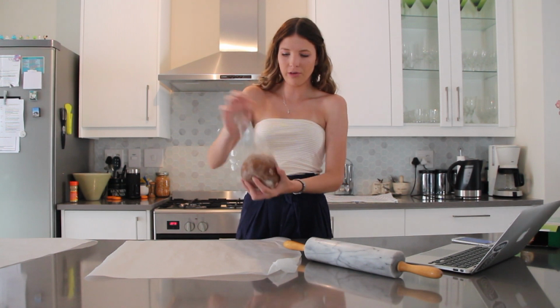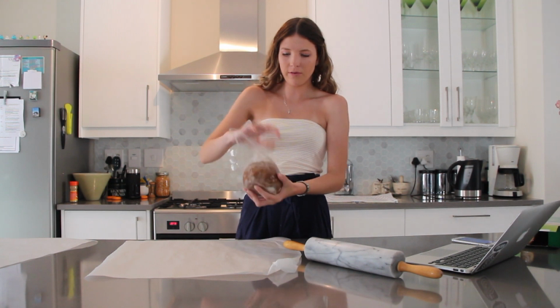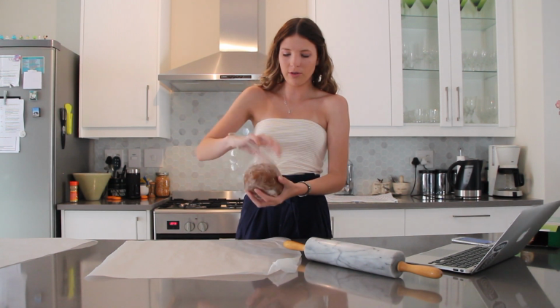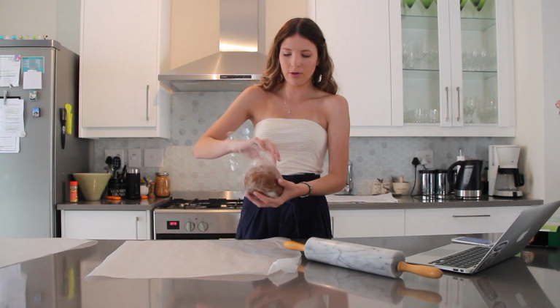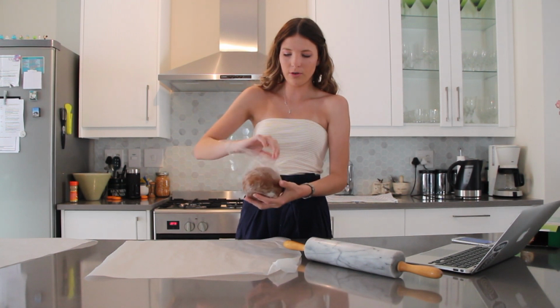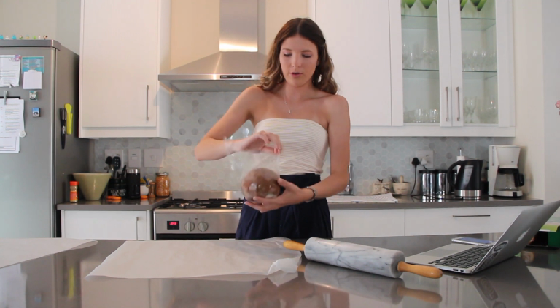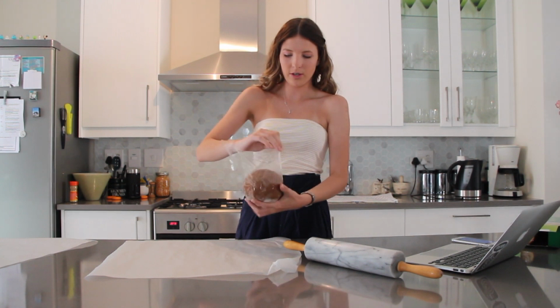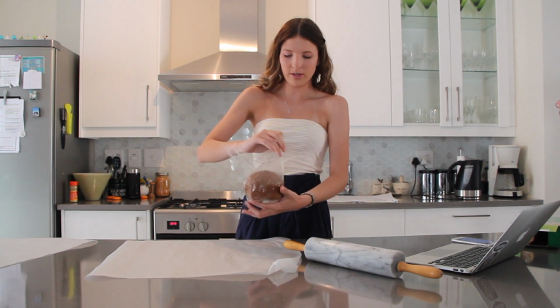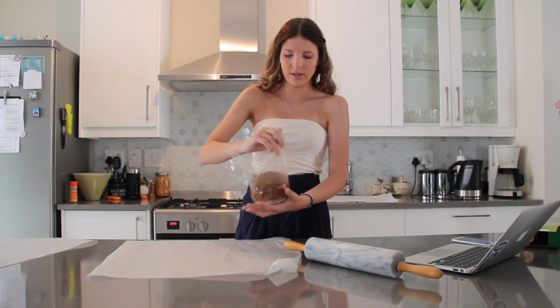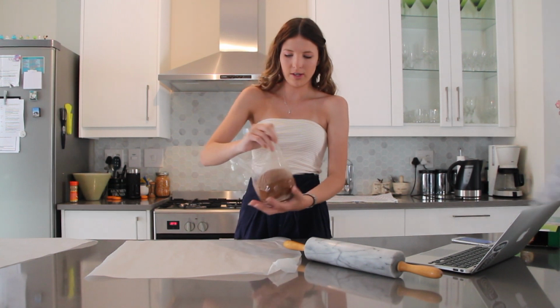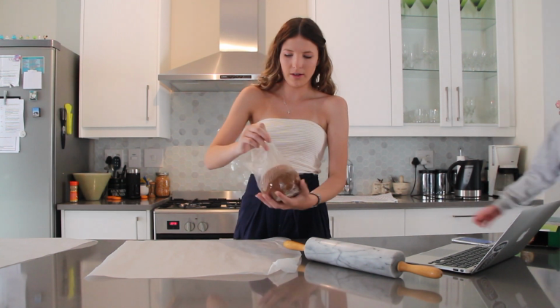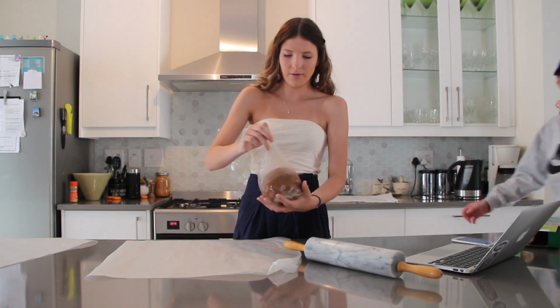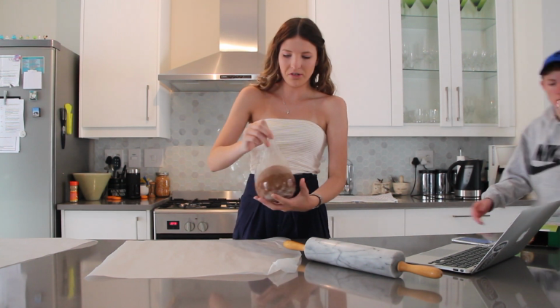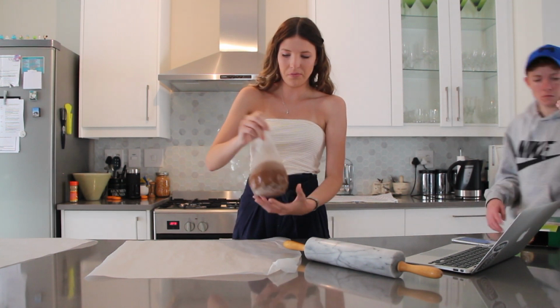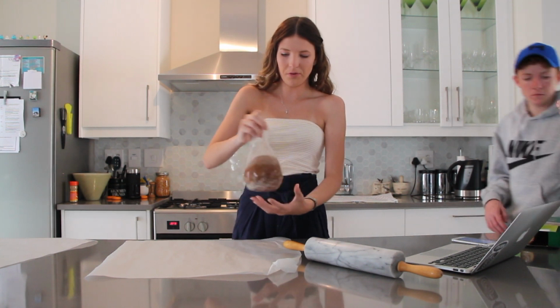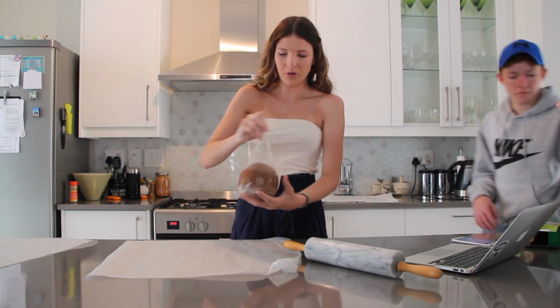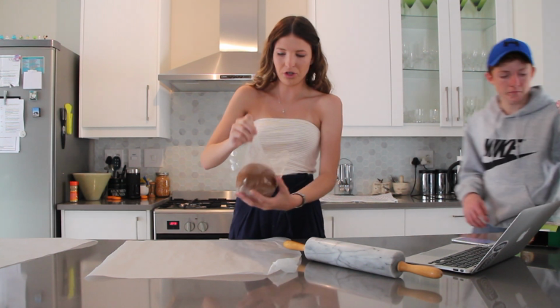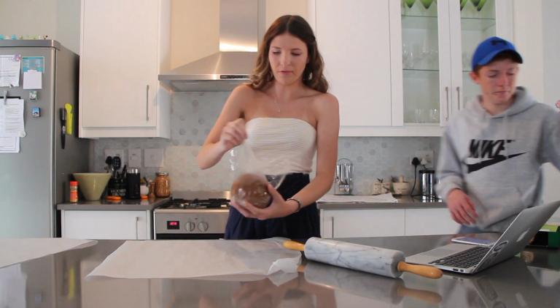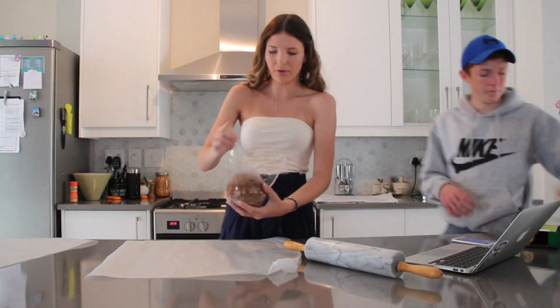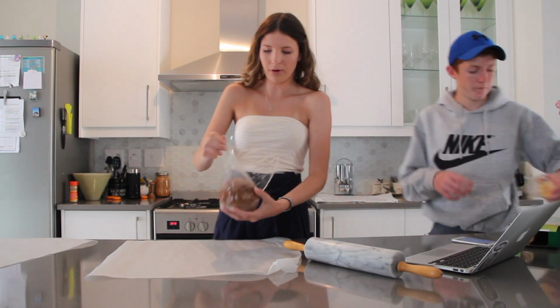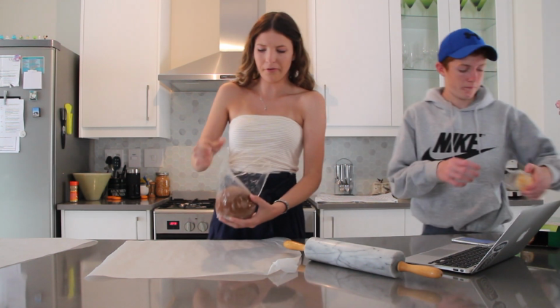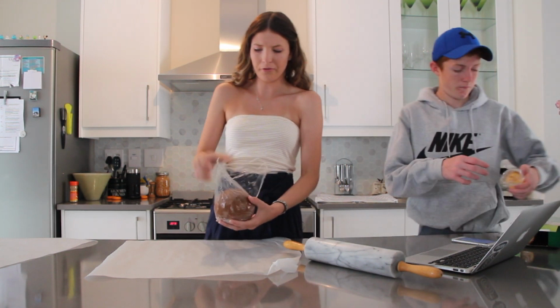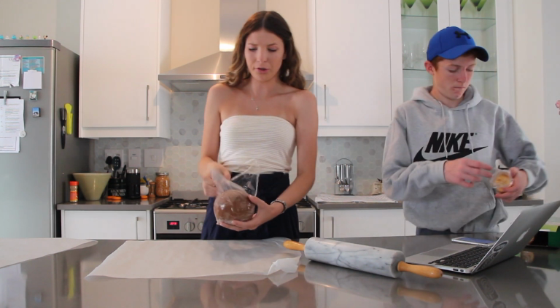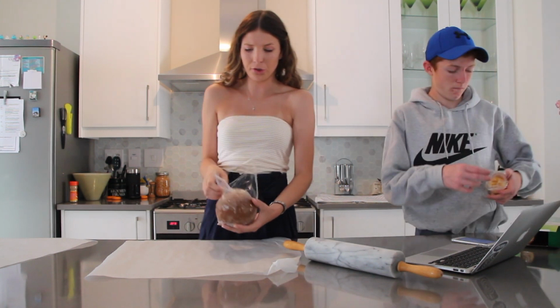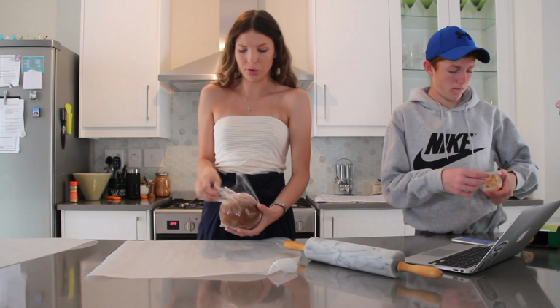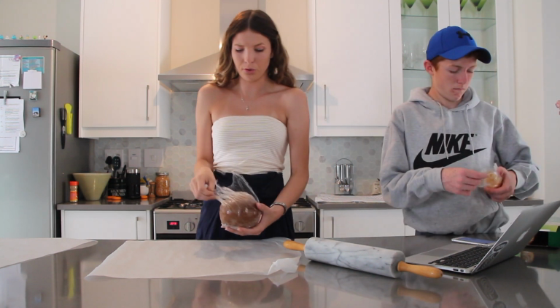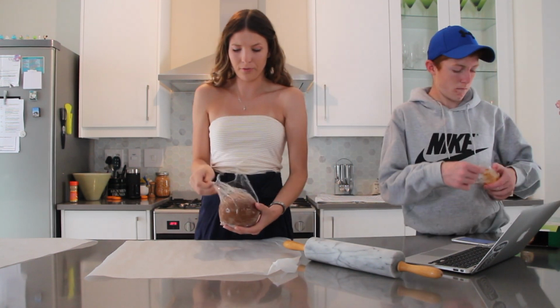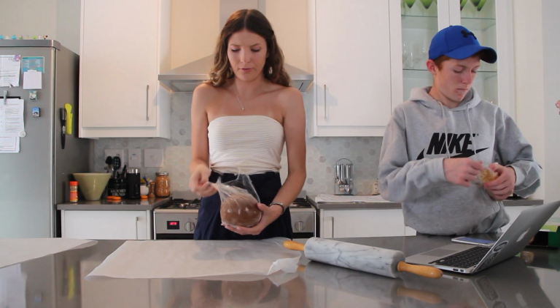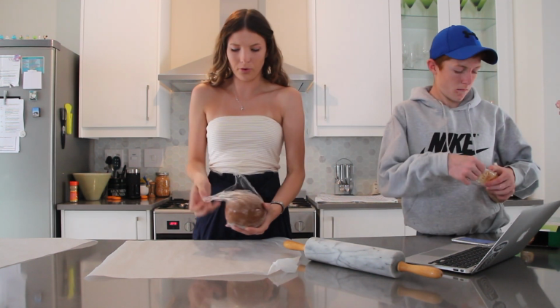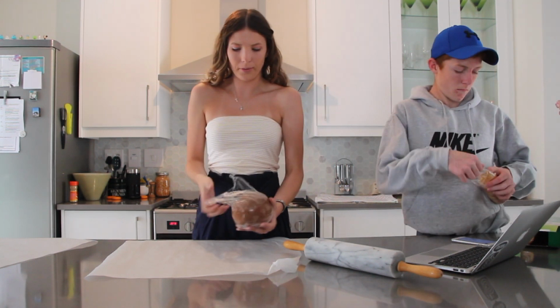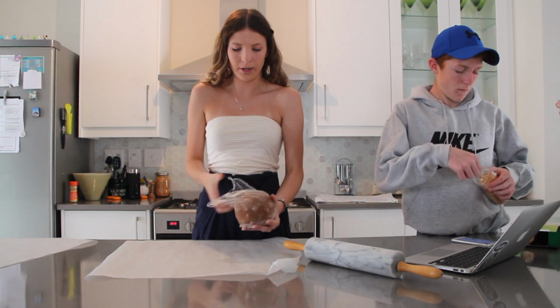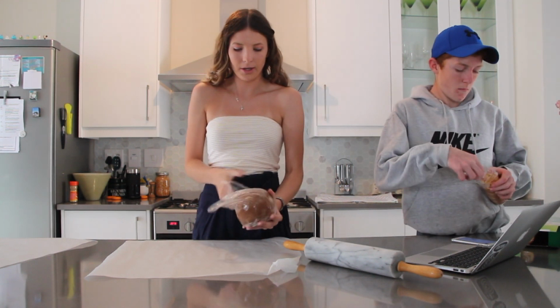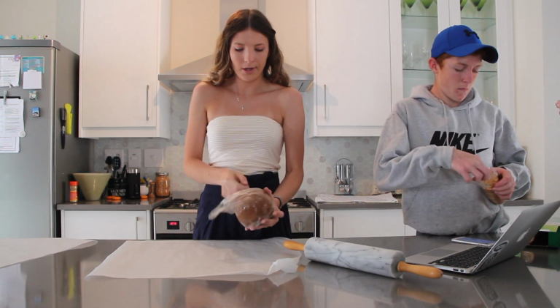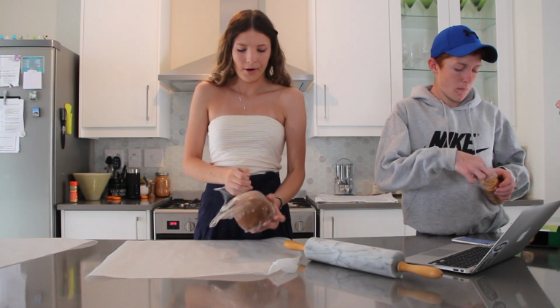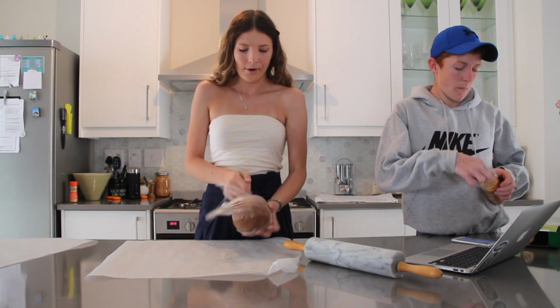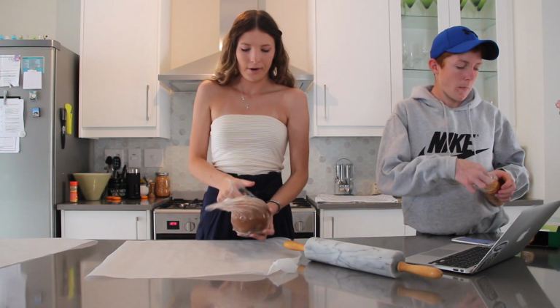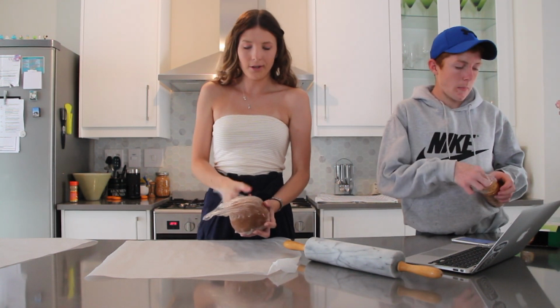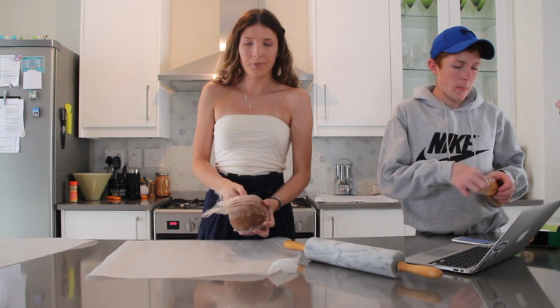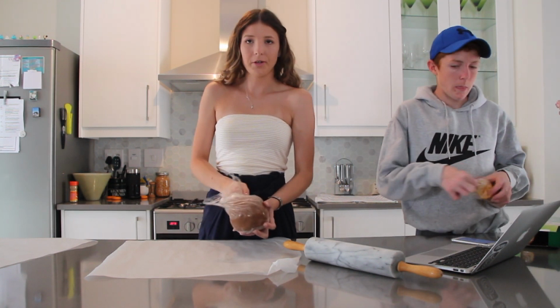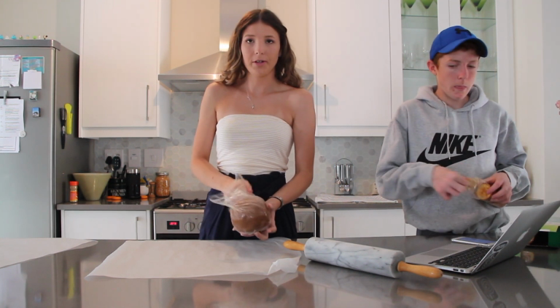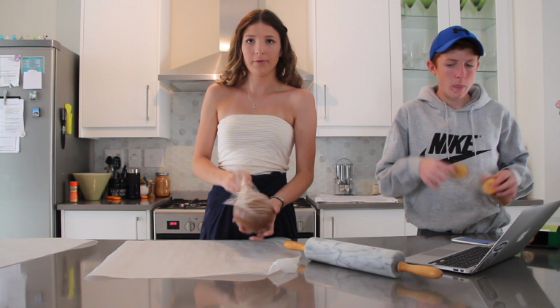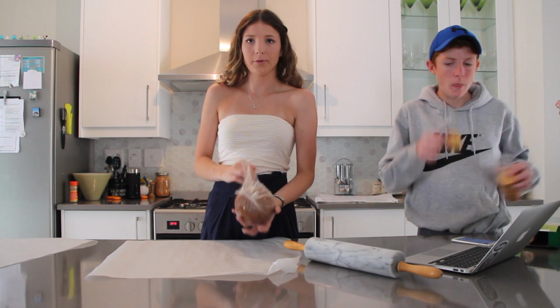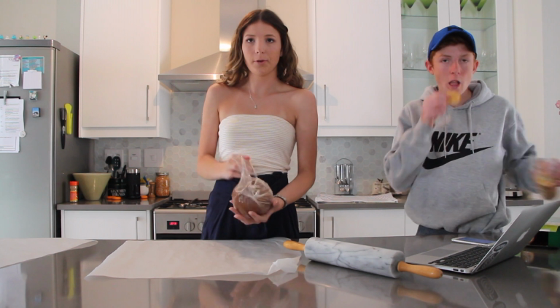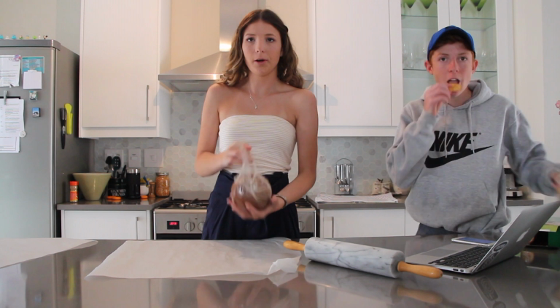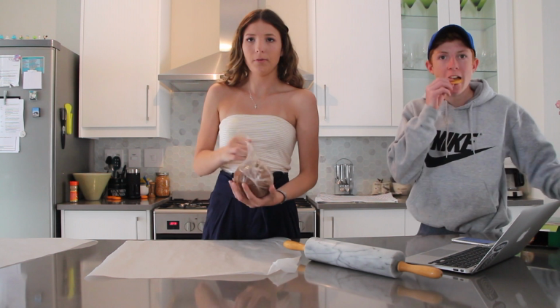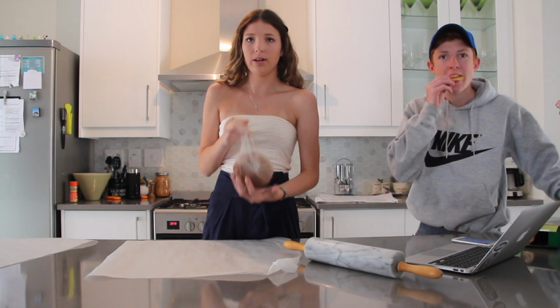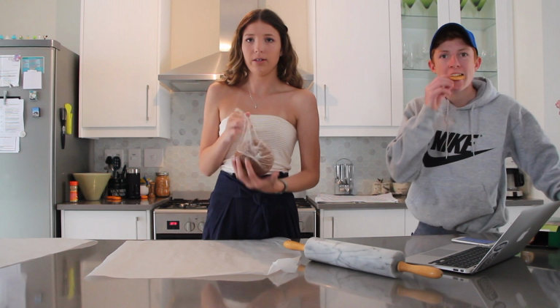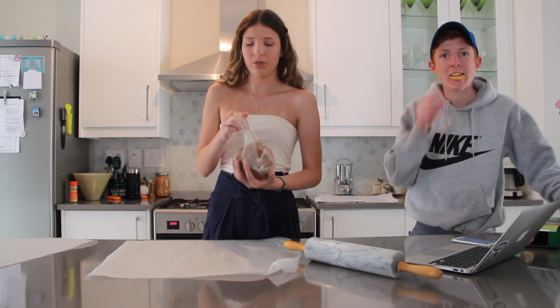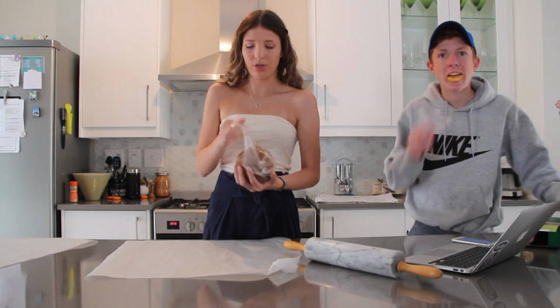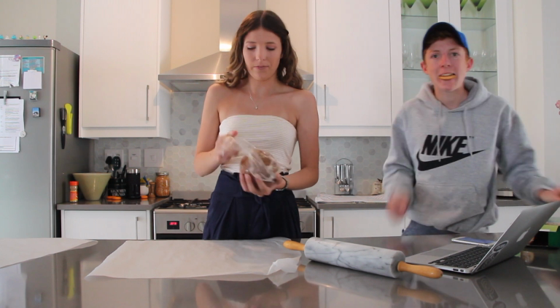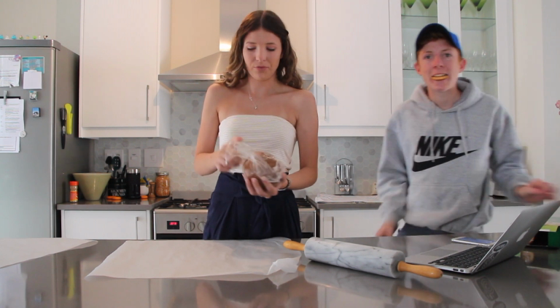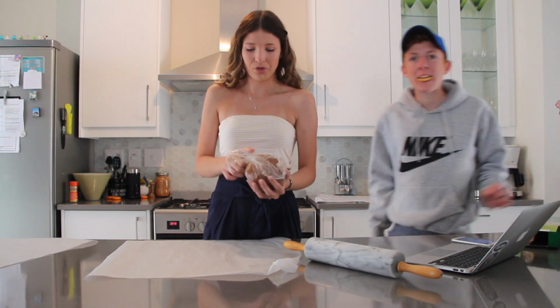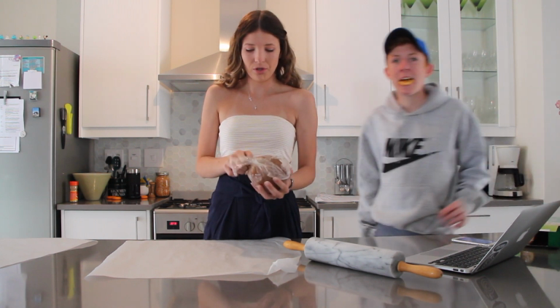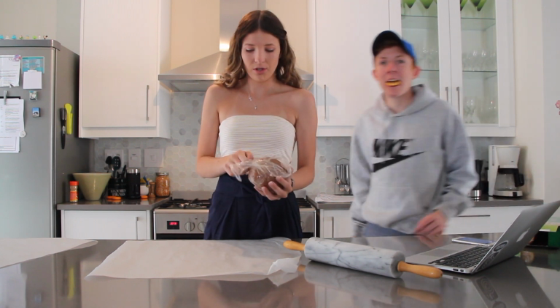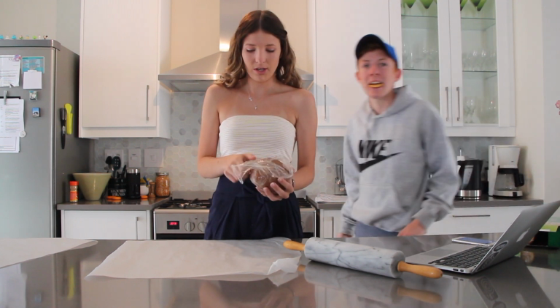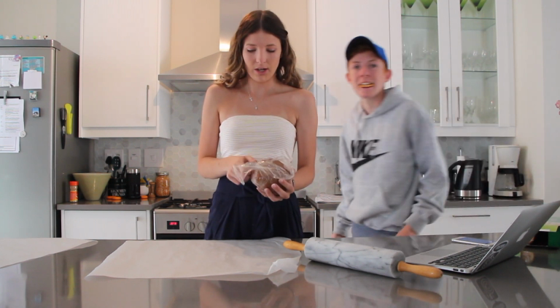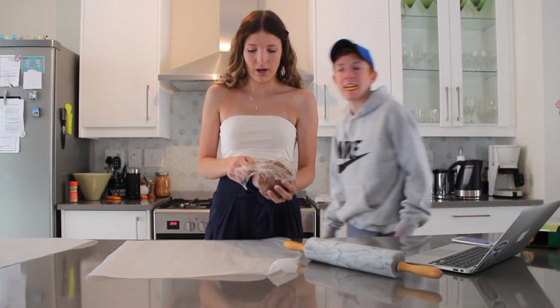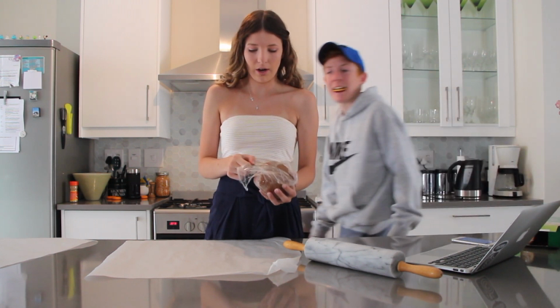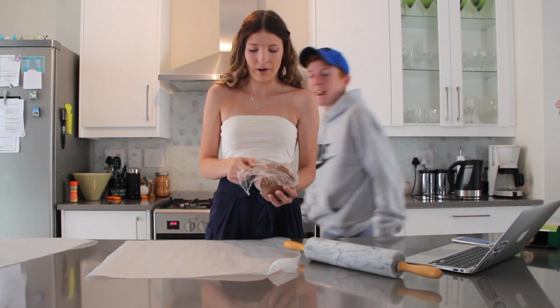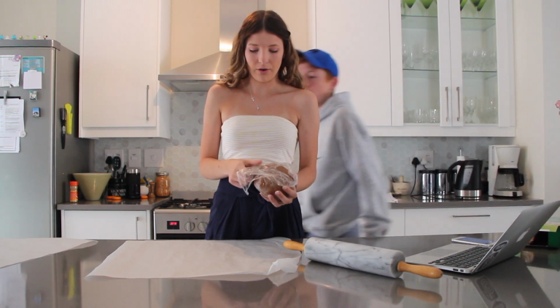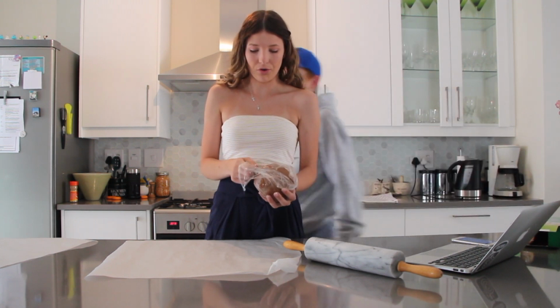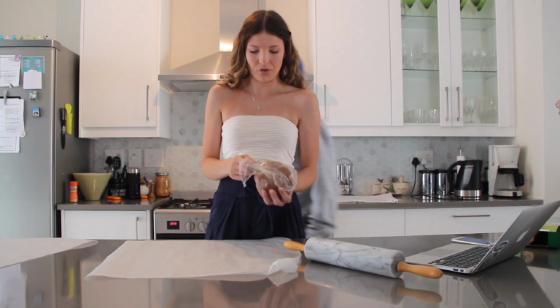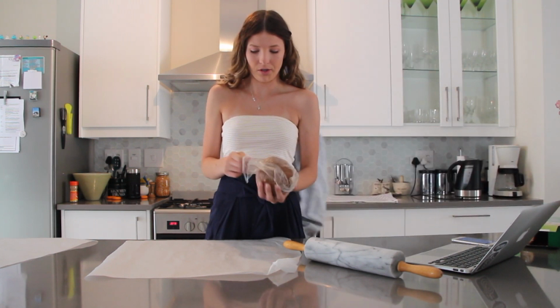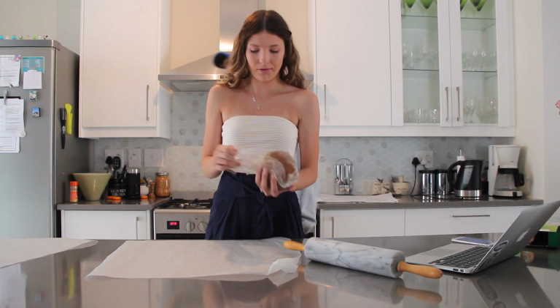It doesn't say in the recipe how long you have to wait for it to cool, but it's been in there for quite a while so I'm just gonna take it out now and use it.